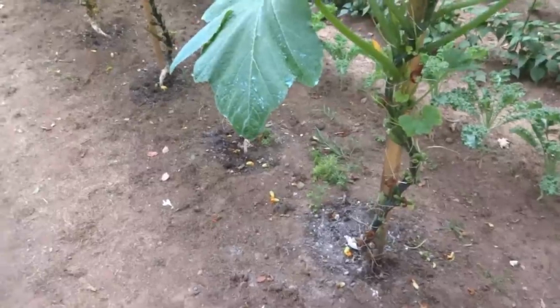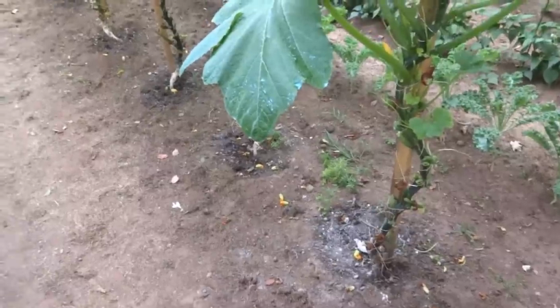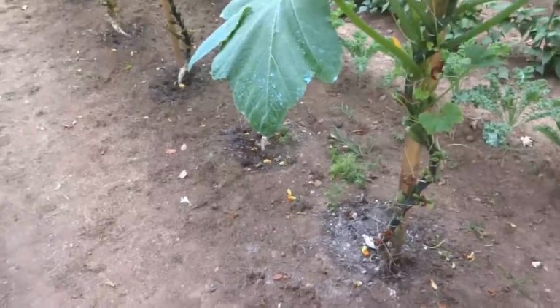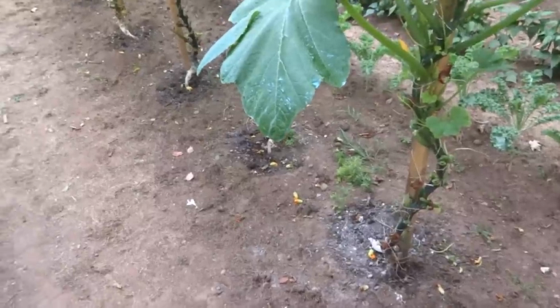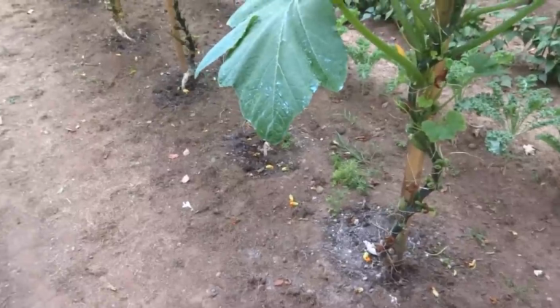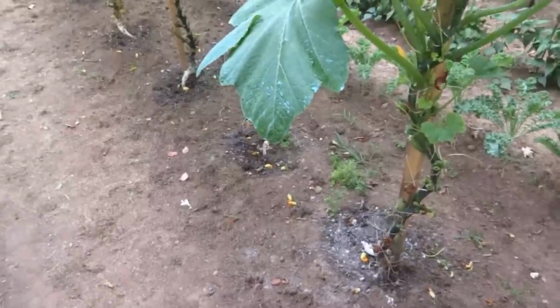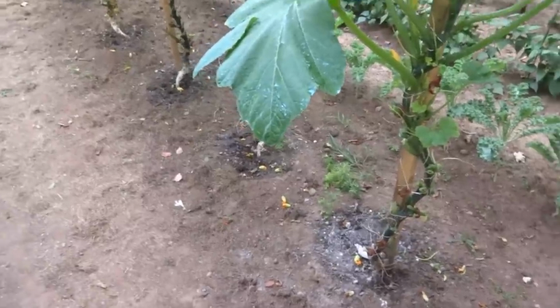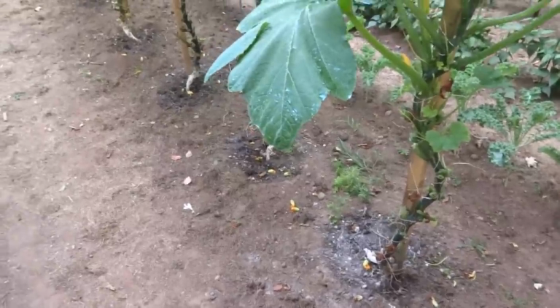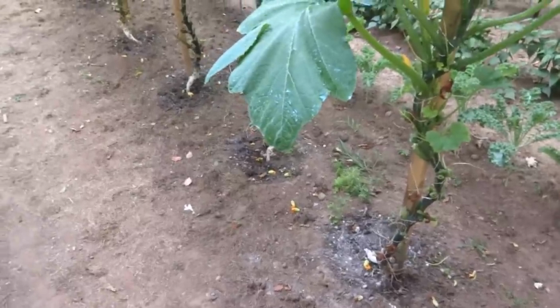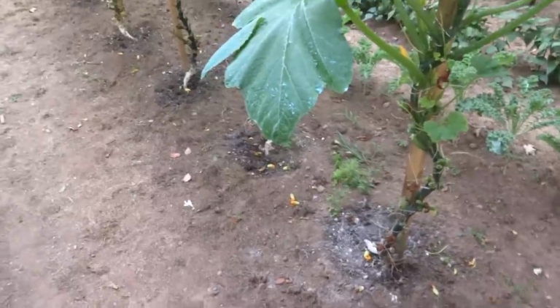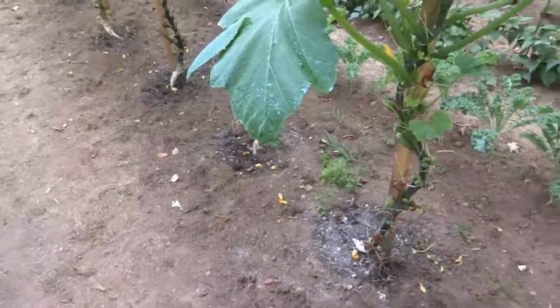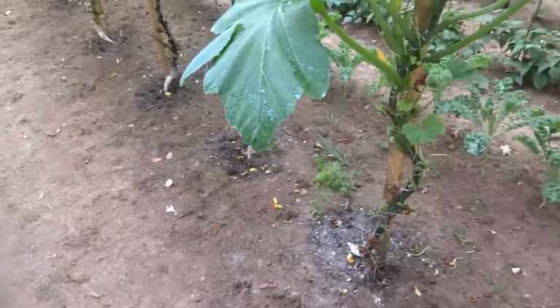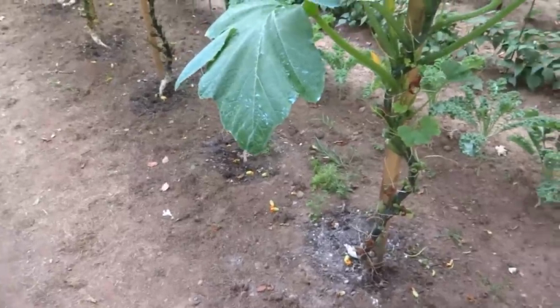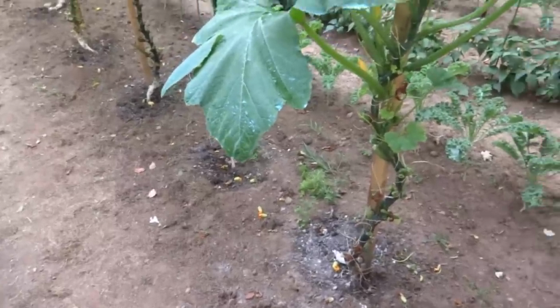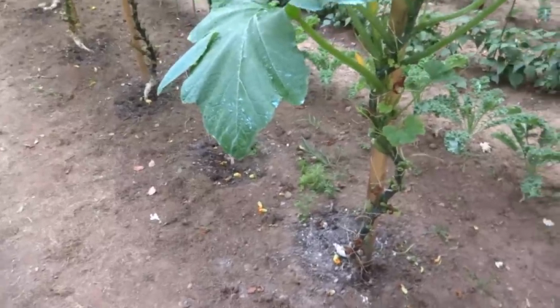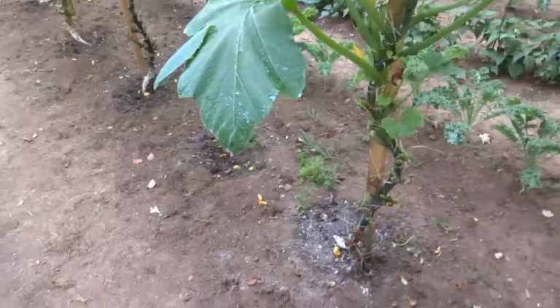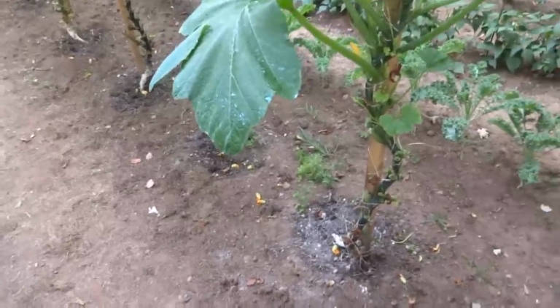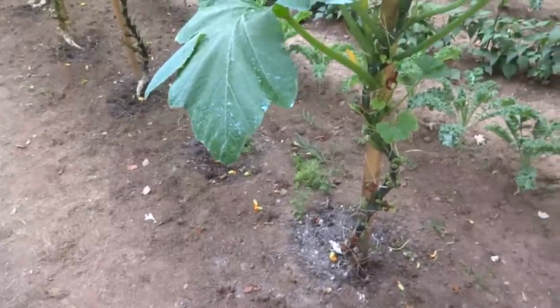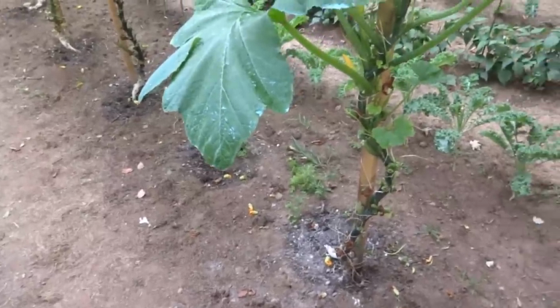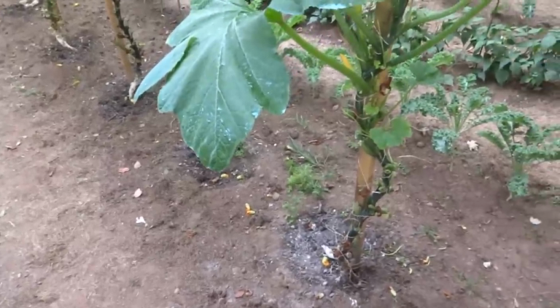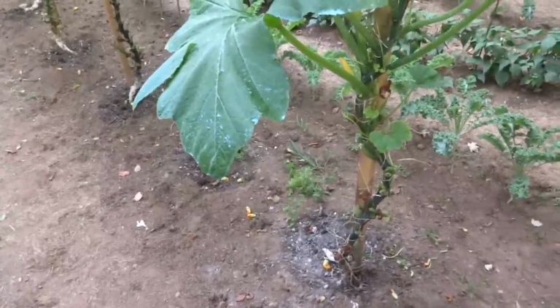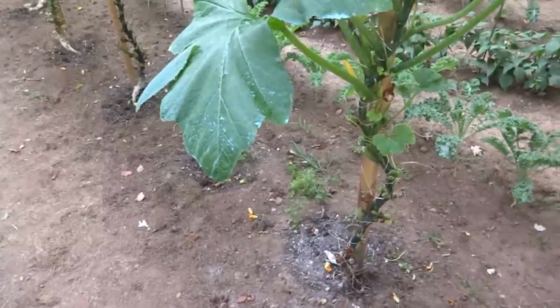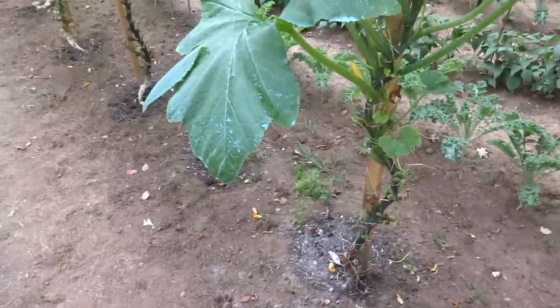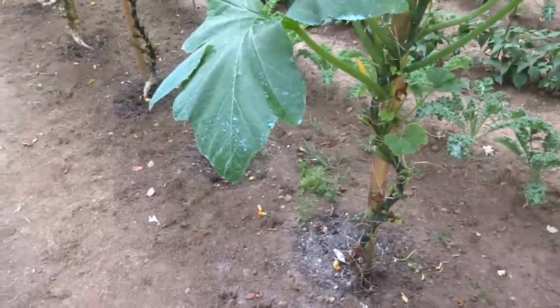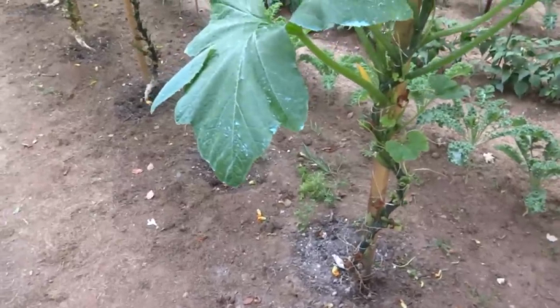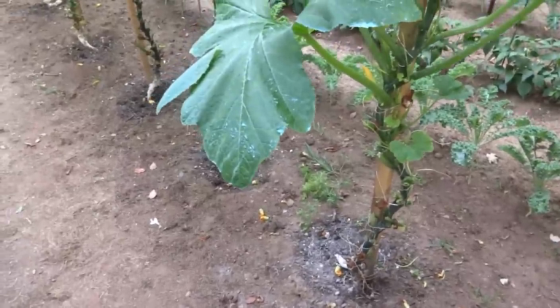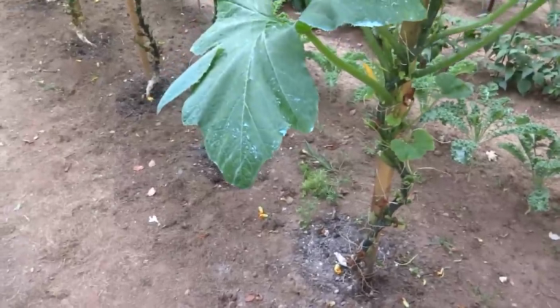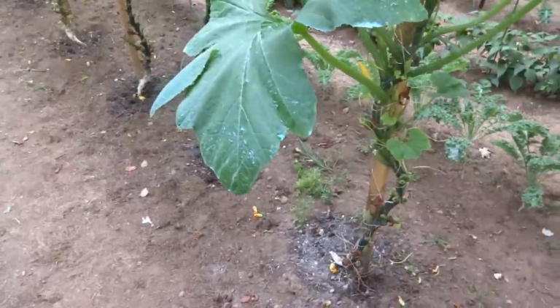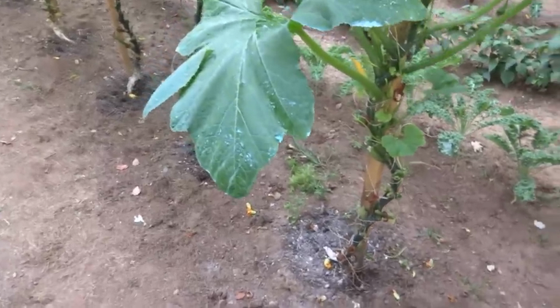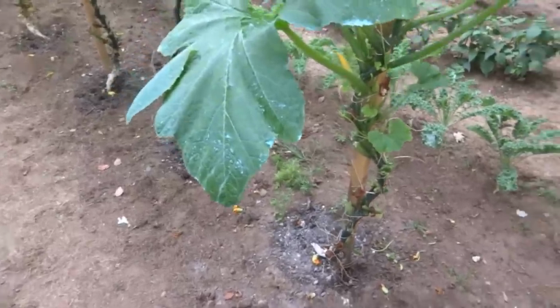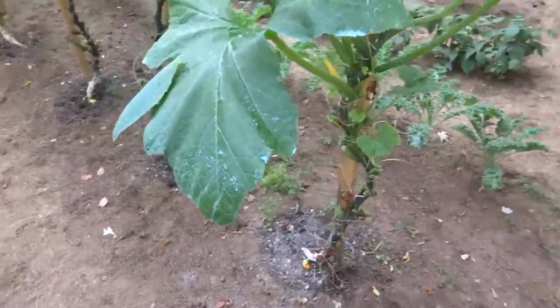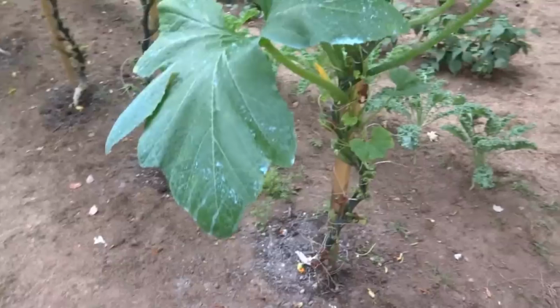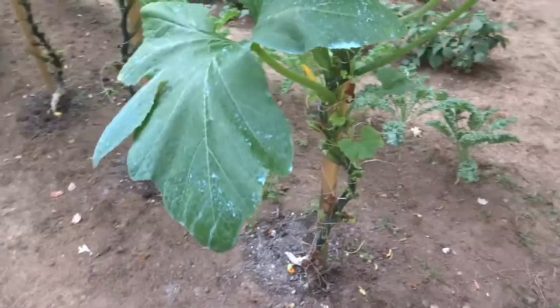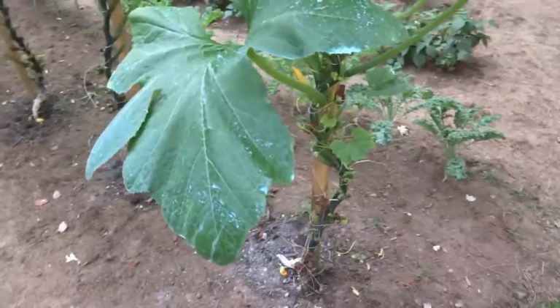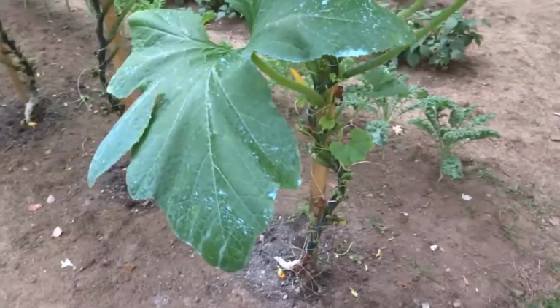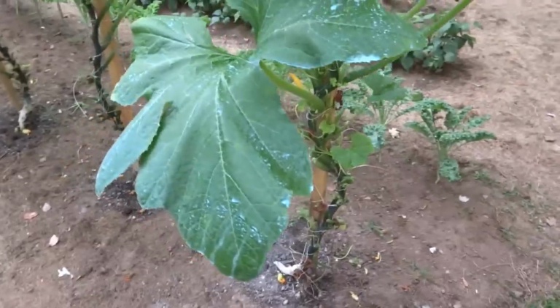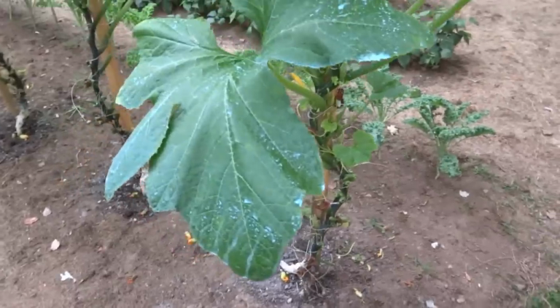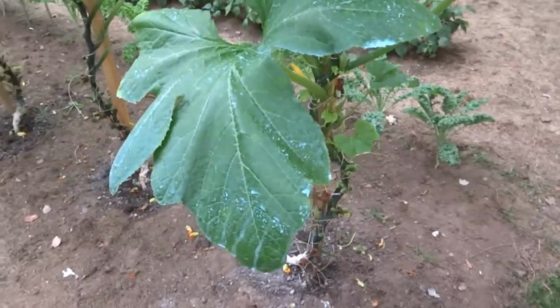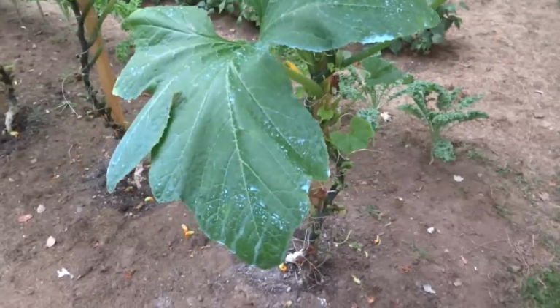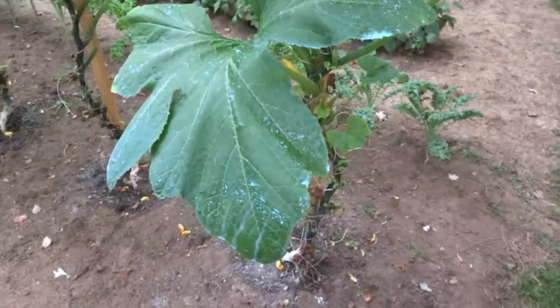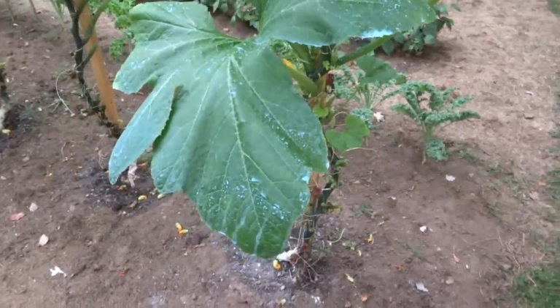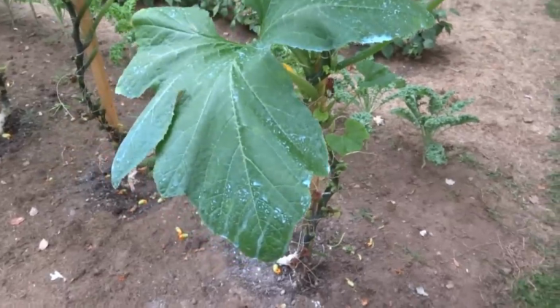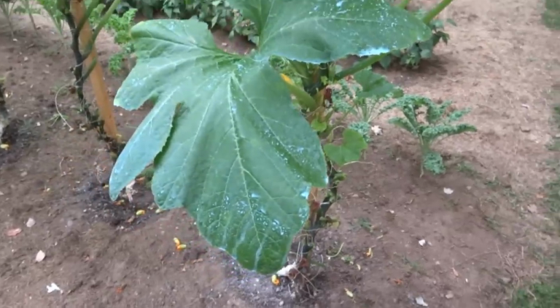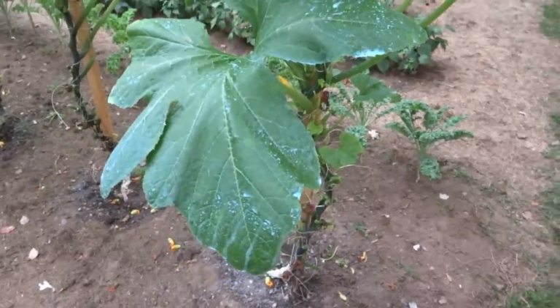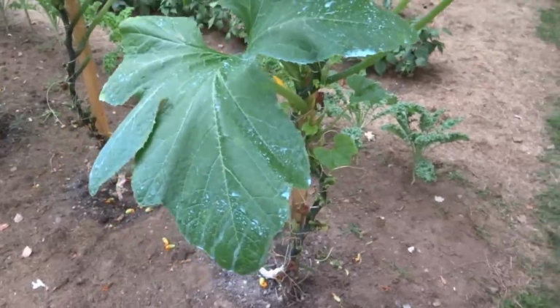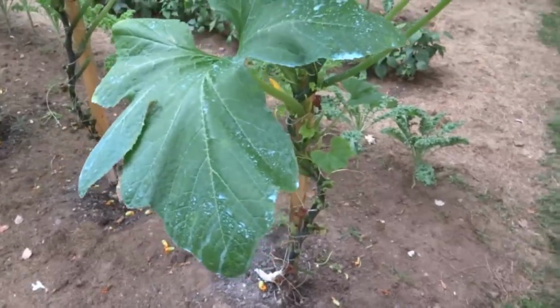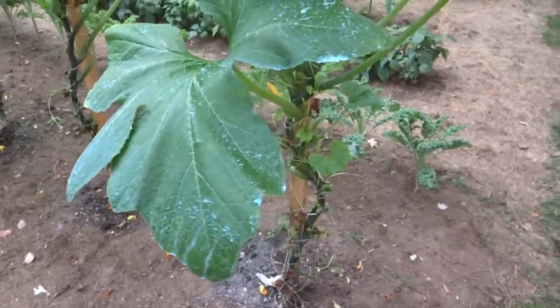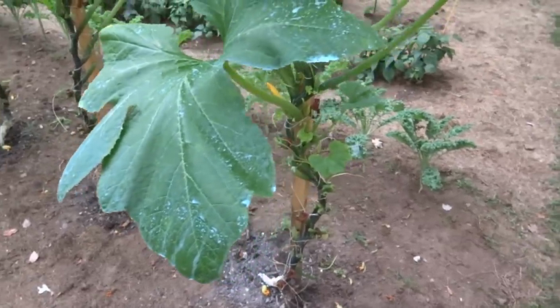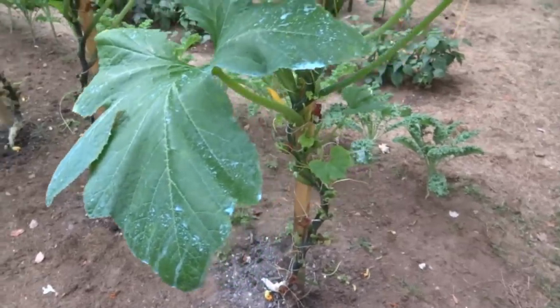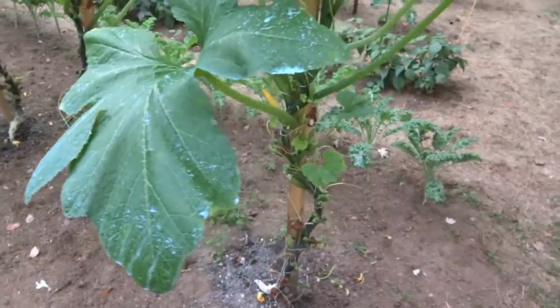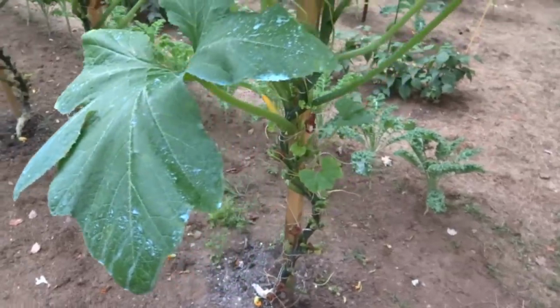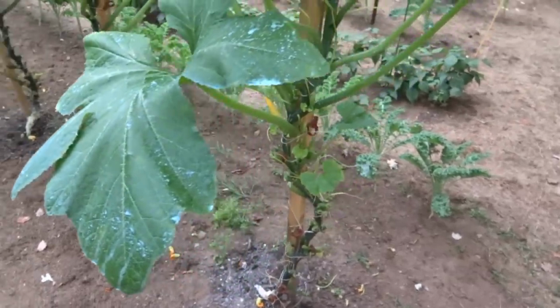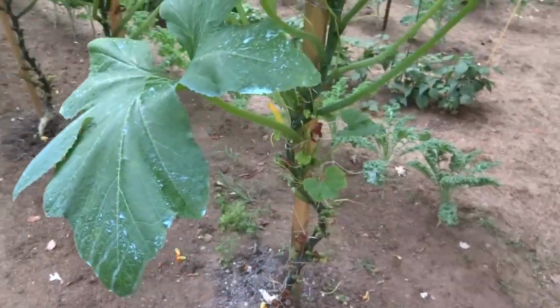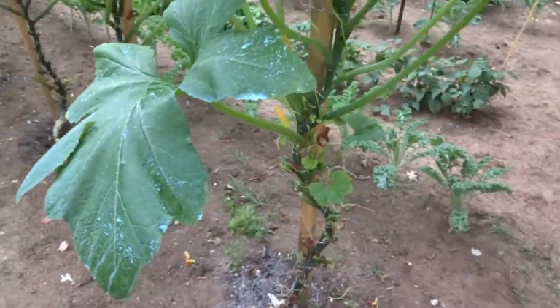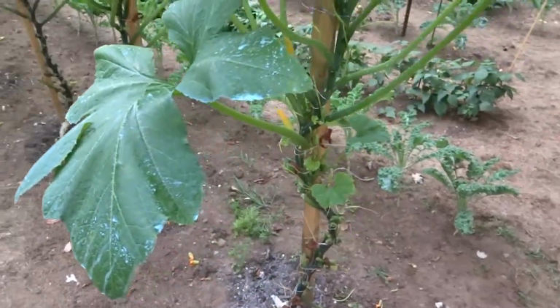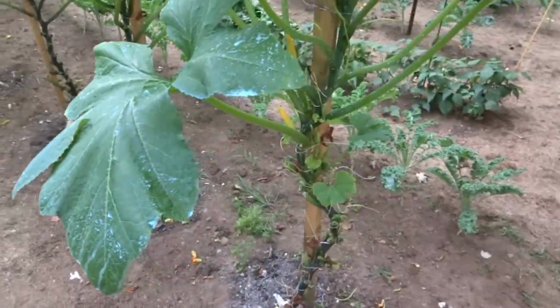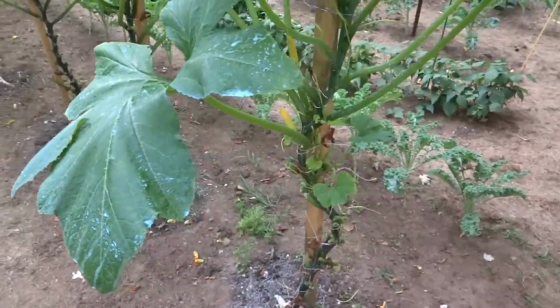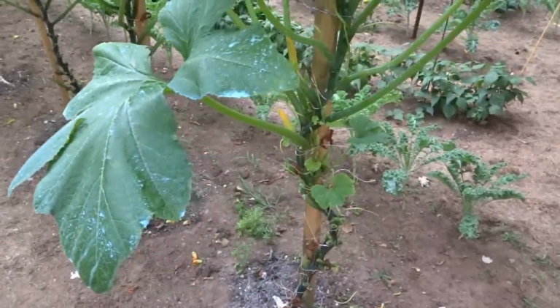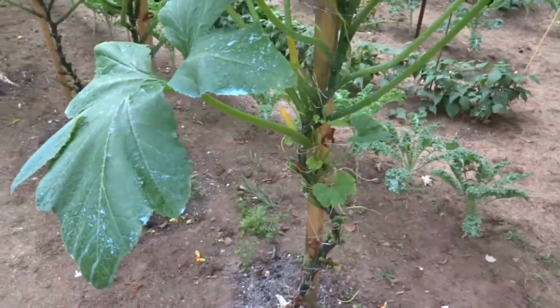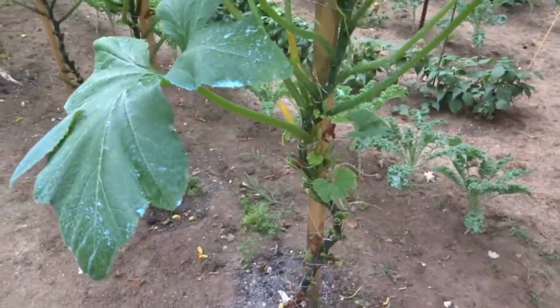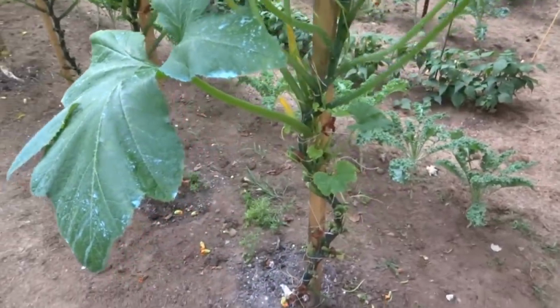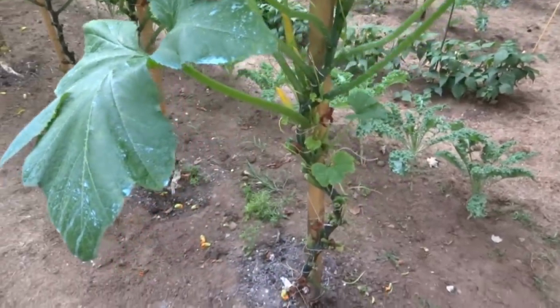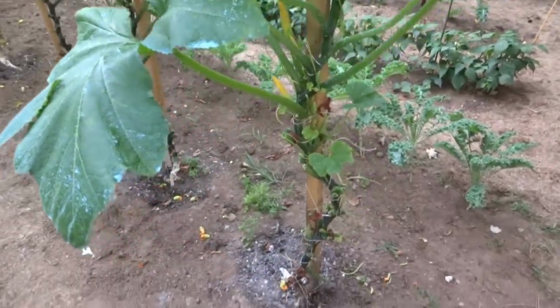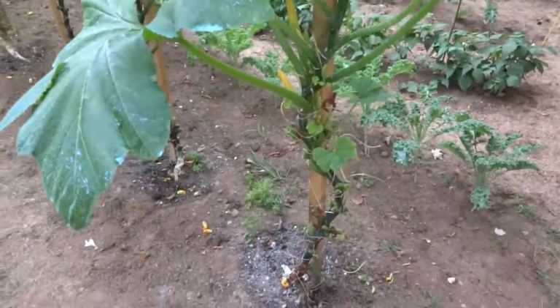It's been a few weeks since I've done a squash video update. Not a lot to see, but you can definitely see progress.